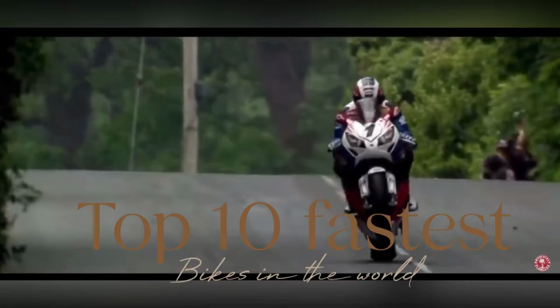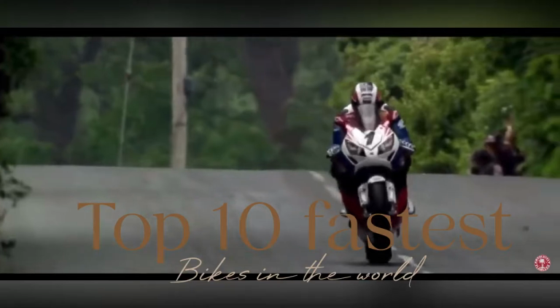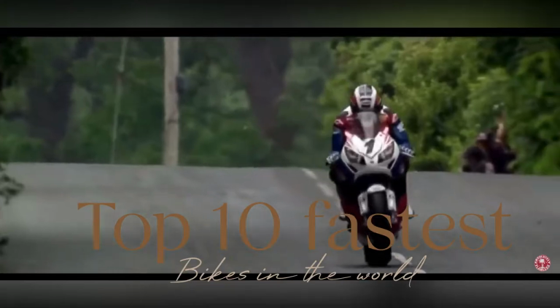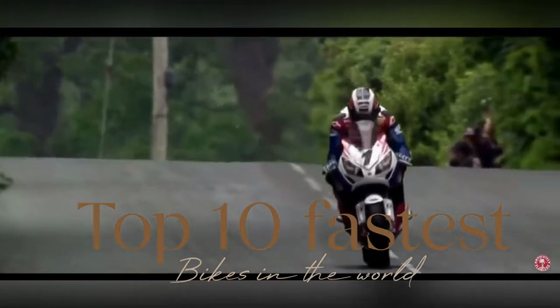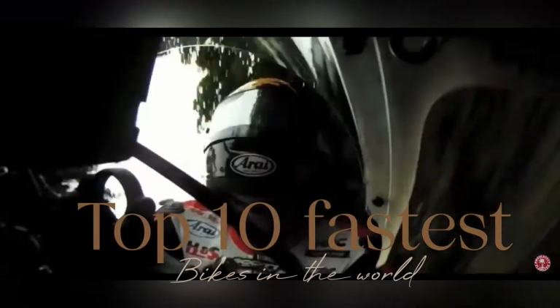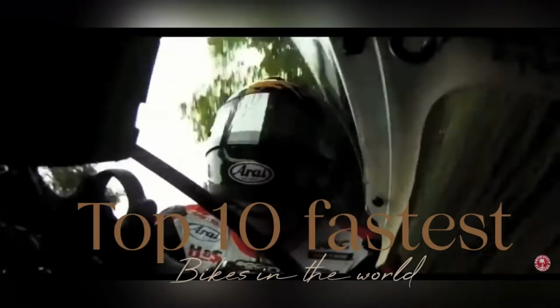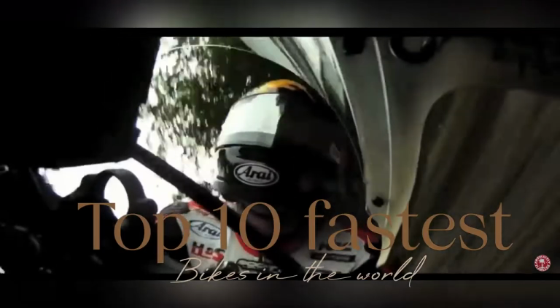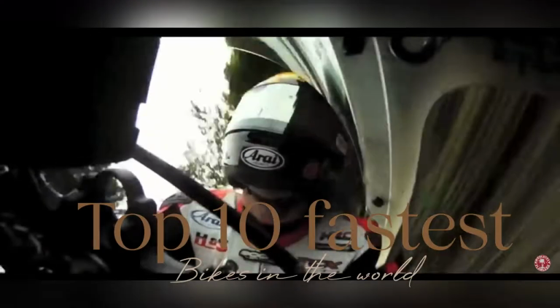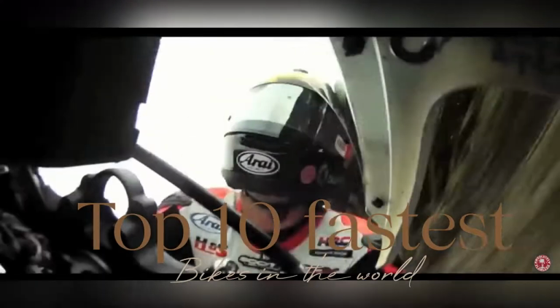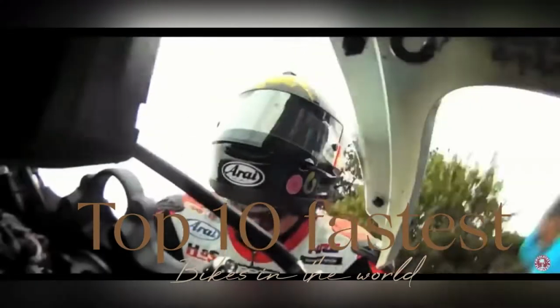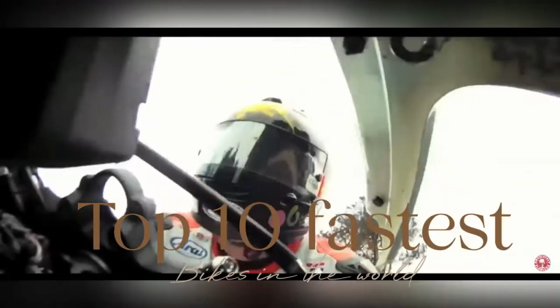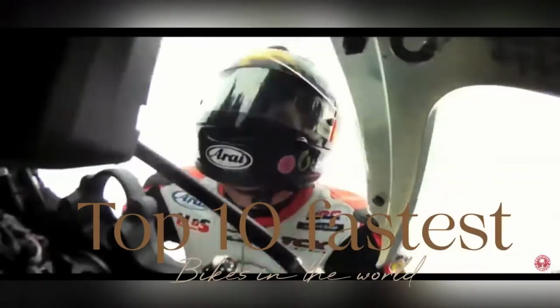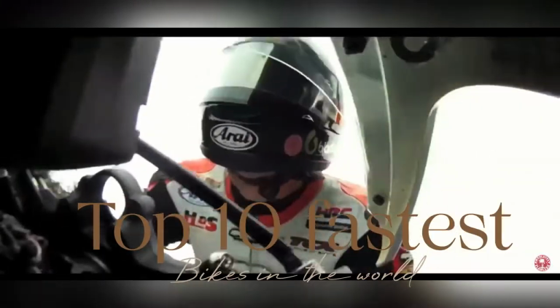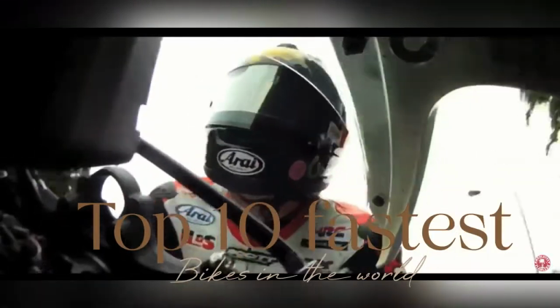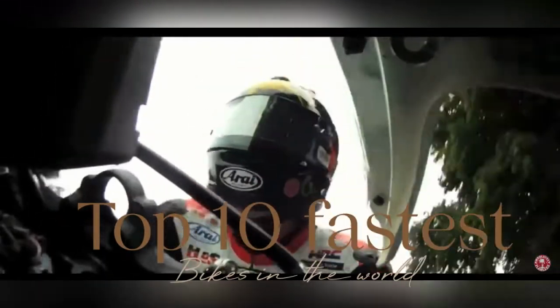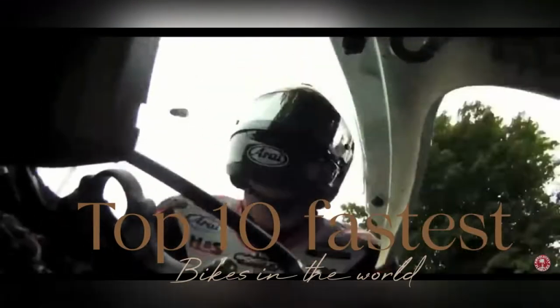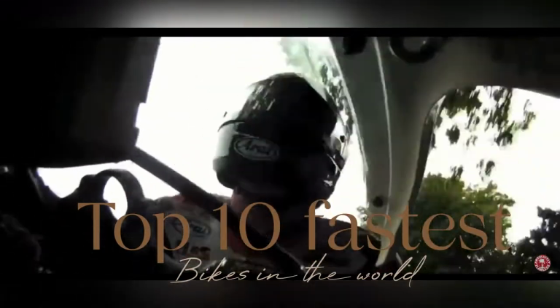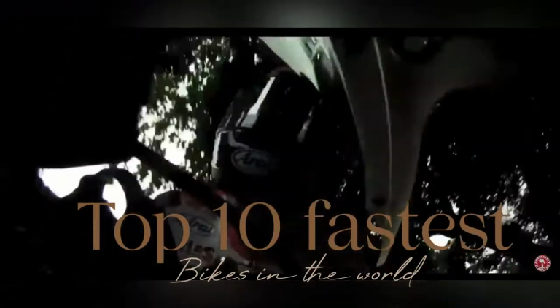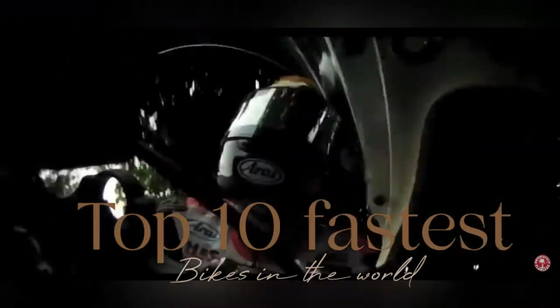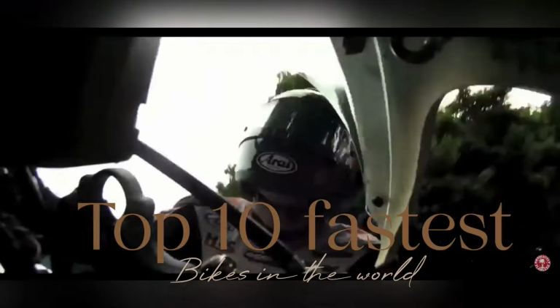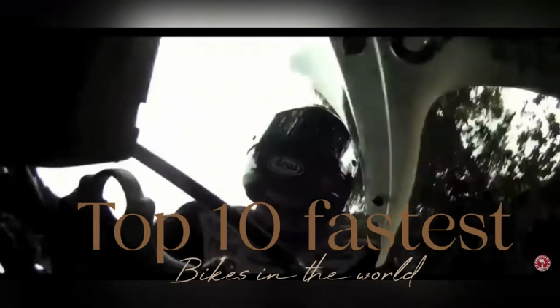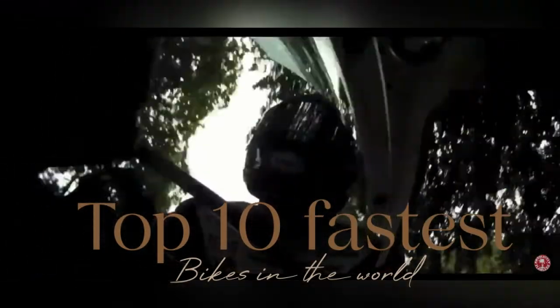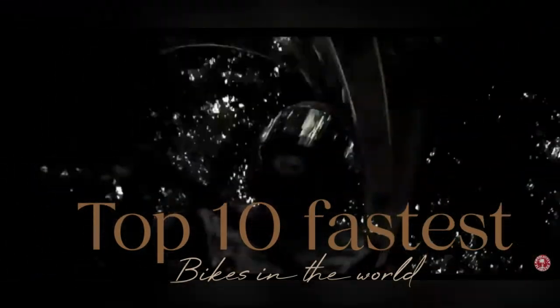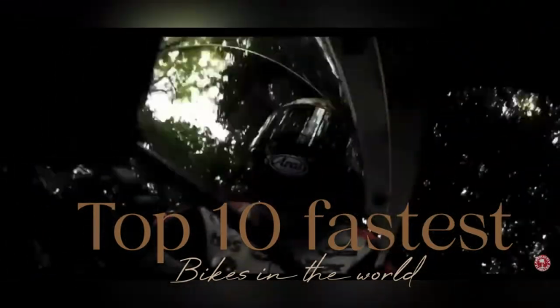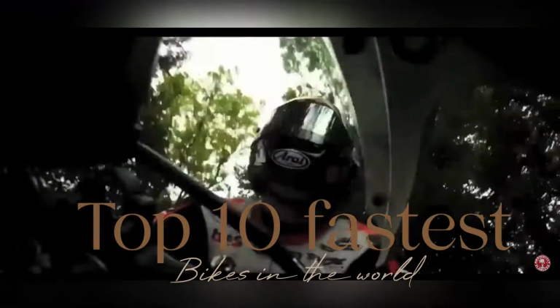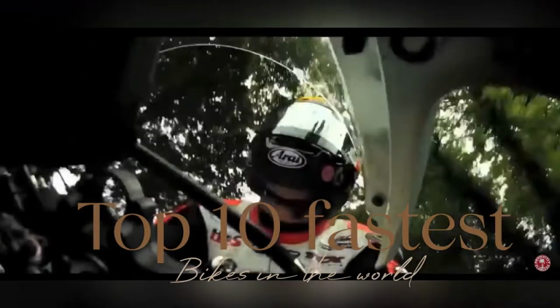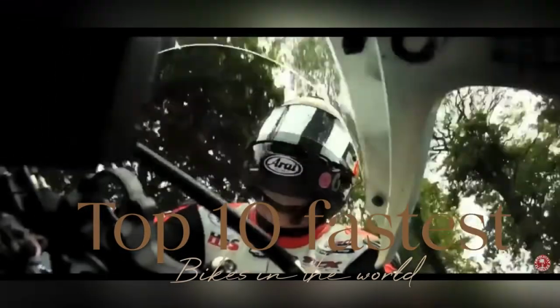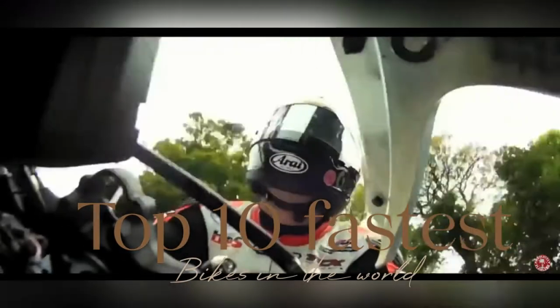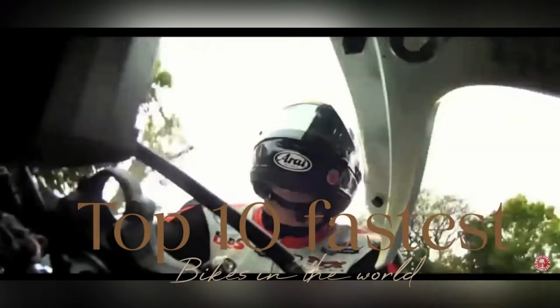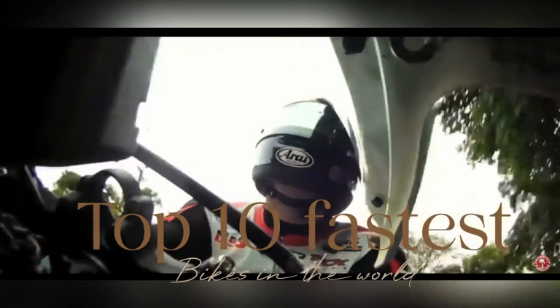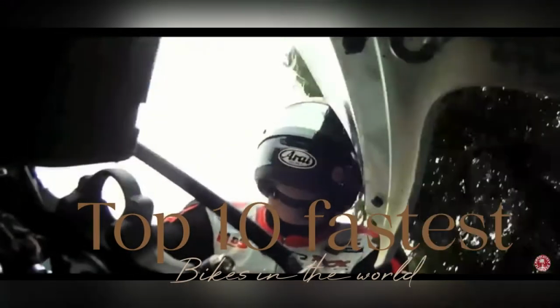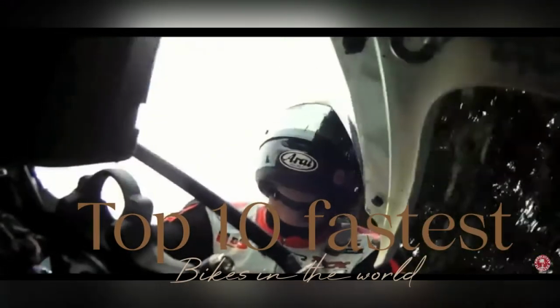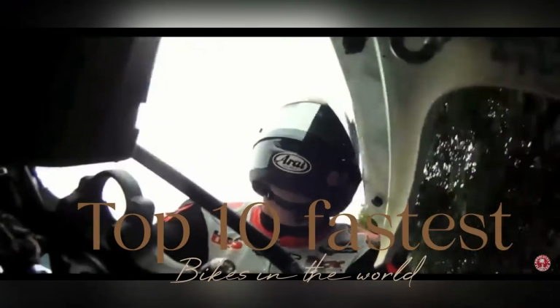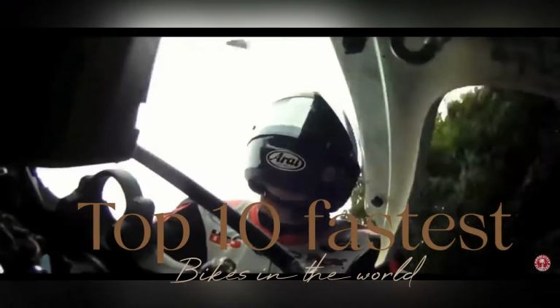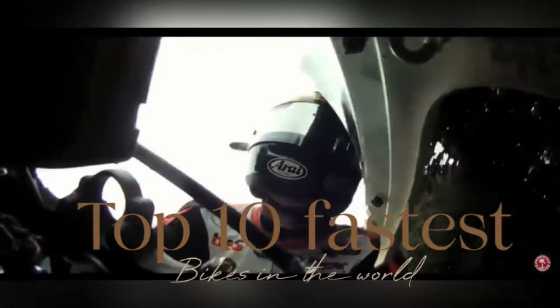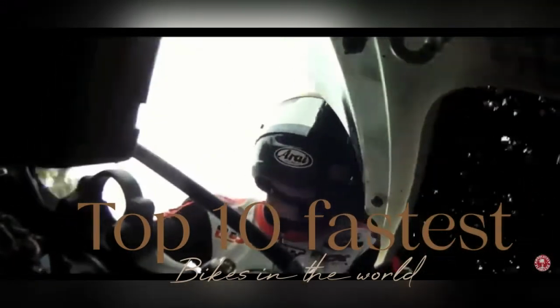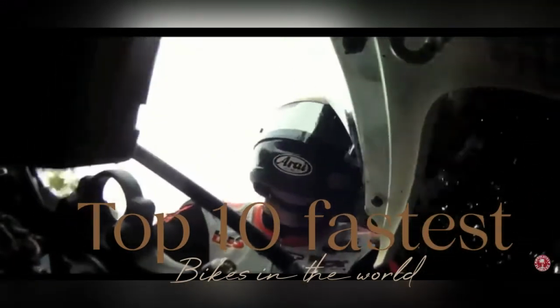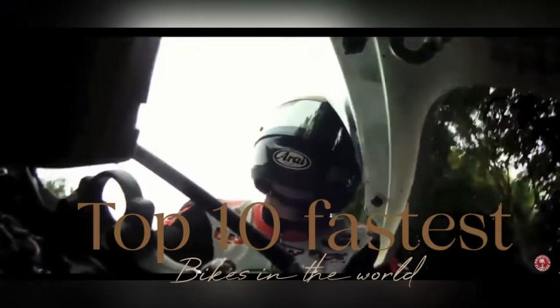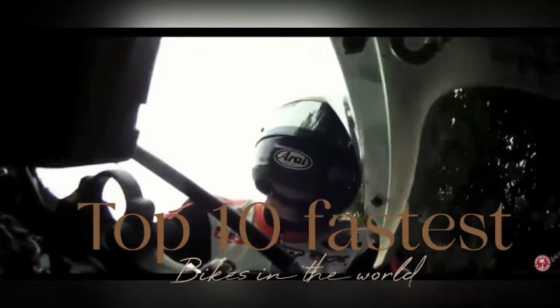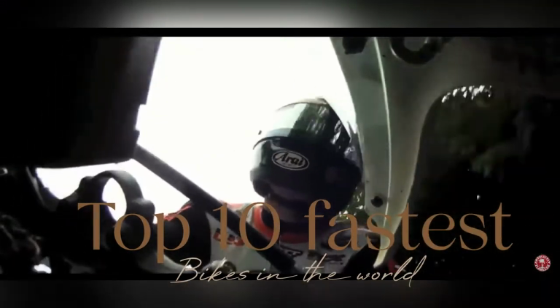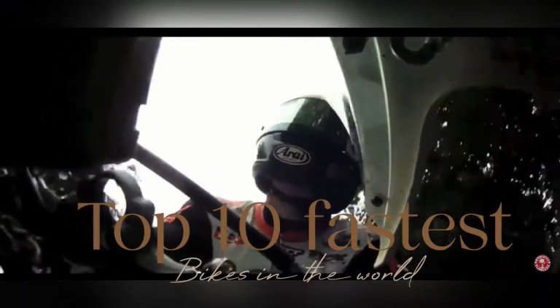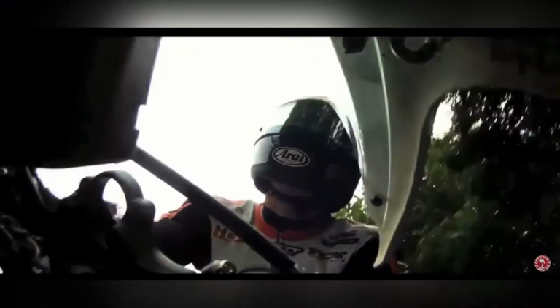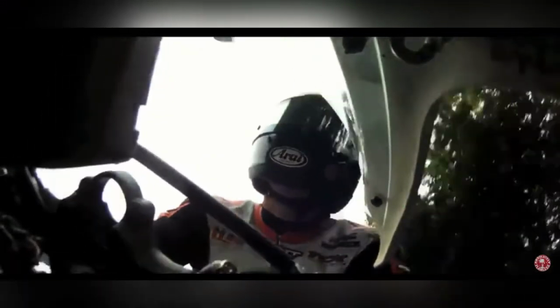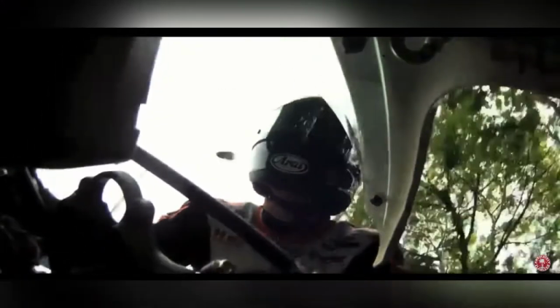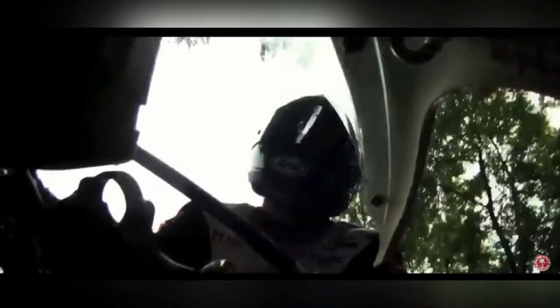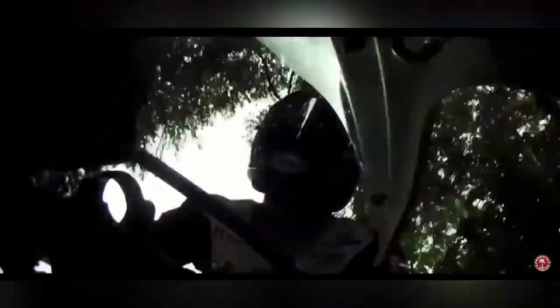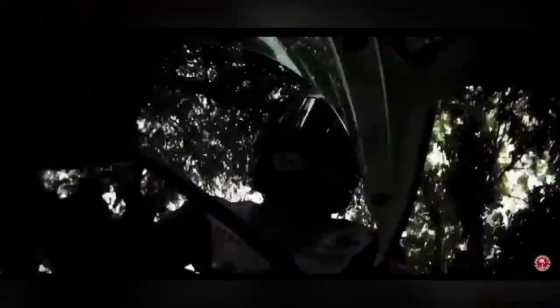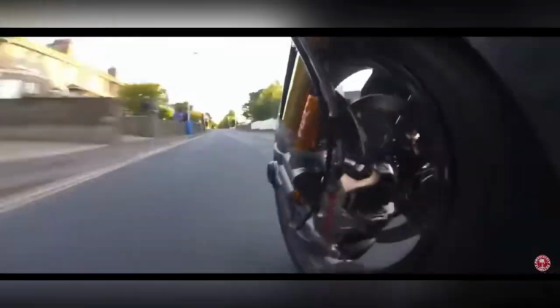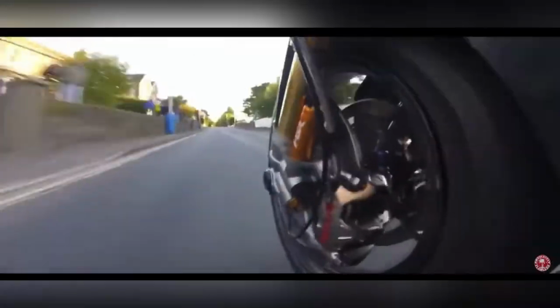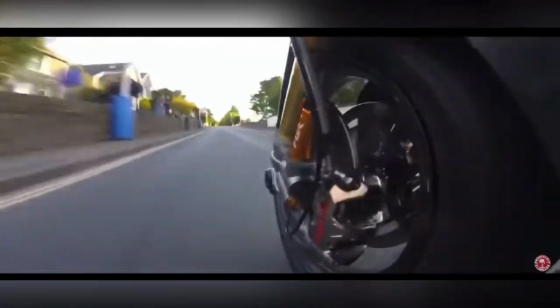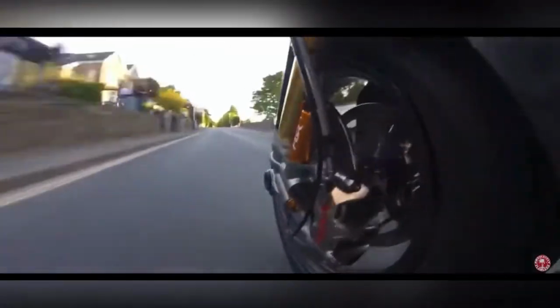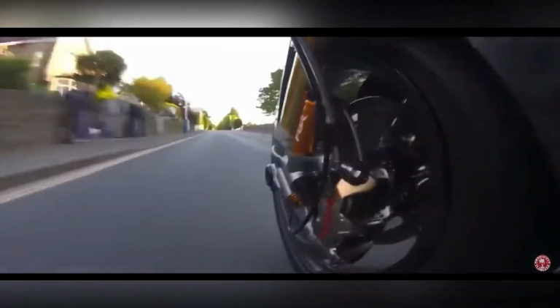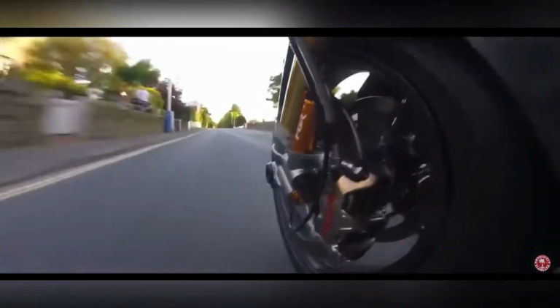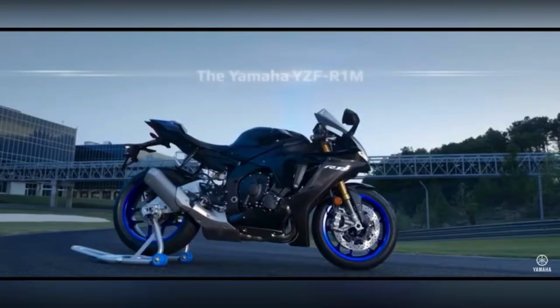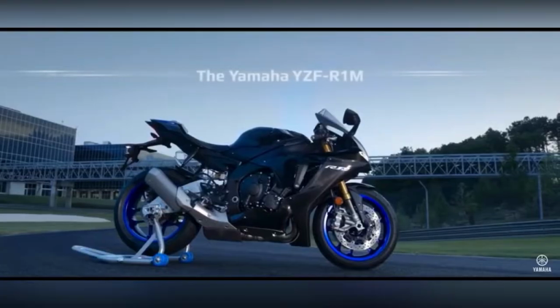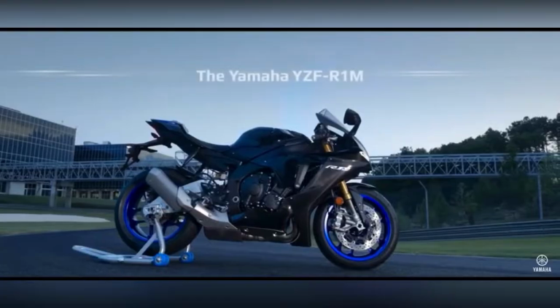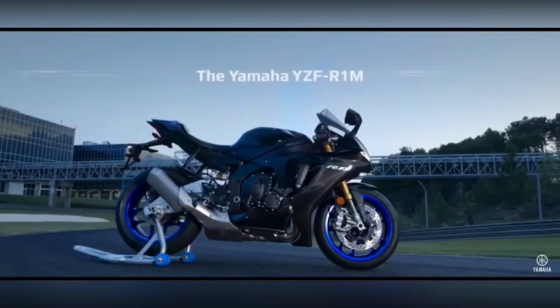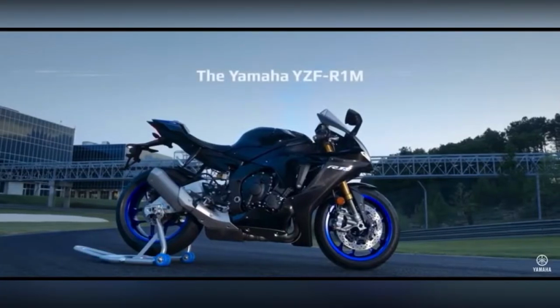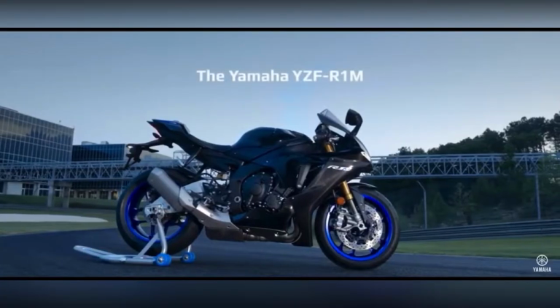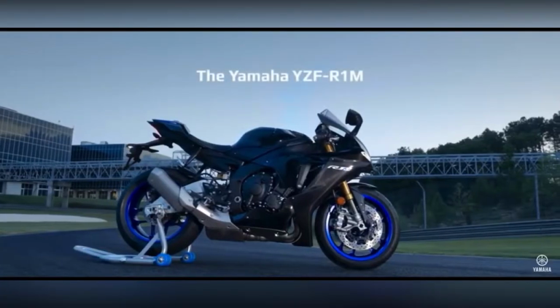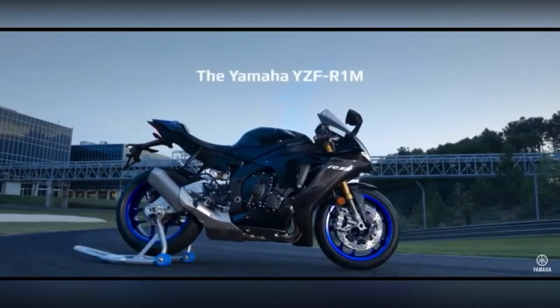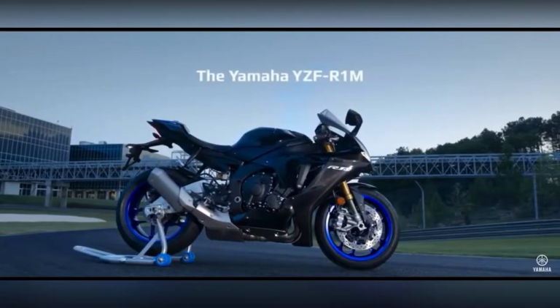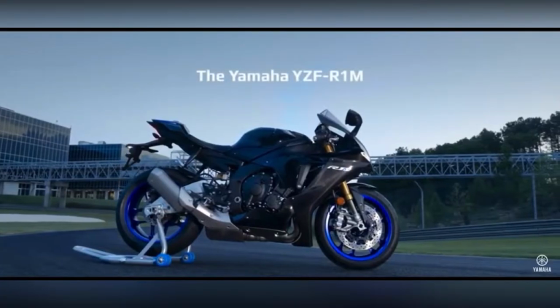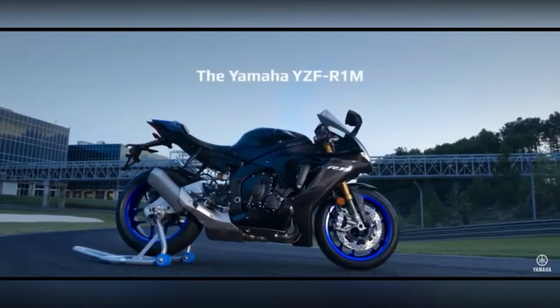Hey guys, we are going to talk about the top 10 fastest bikes in the world. First on our list is the Yamaha YZF R1M.